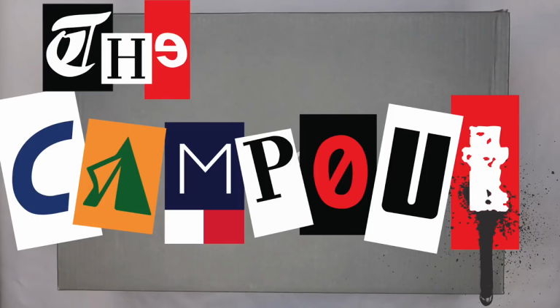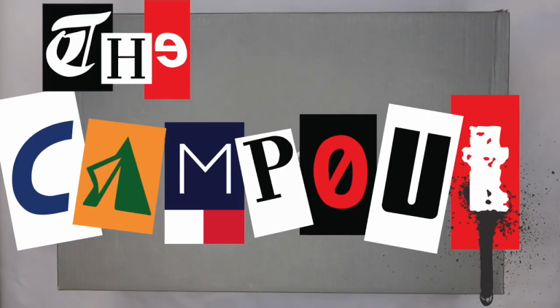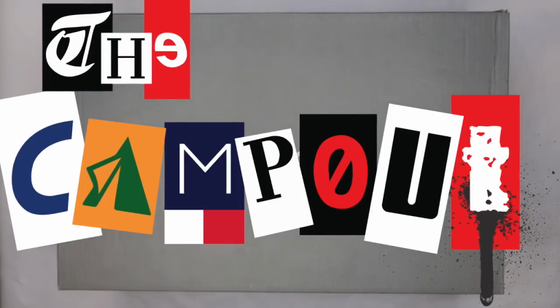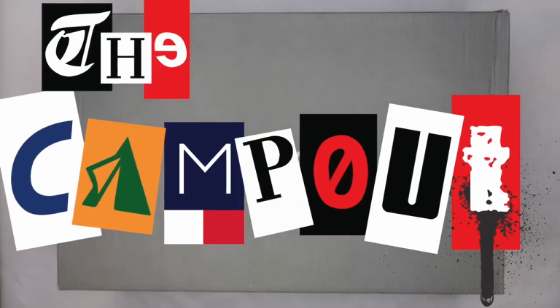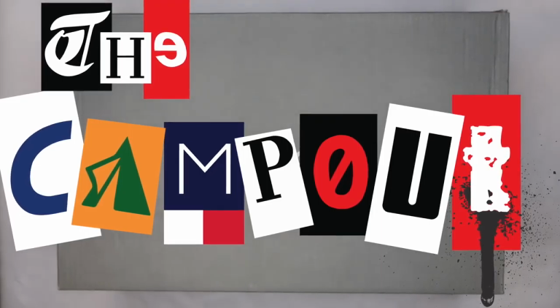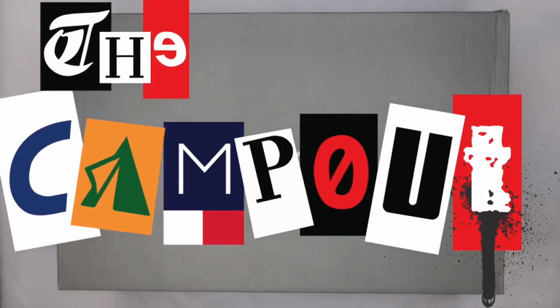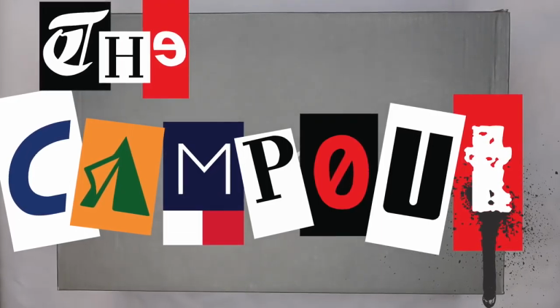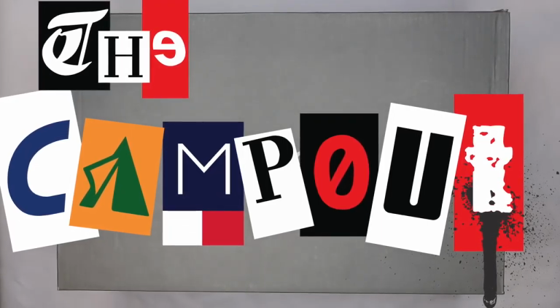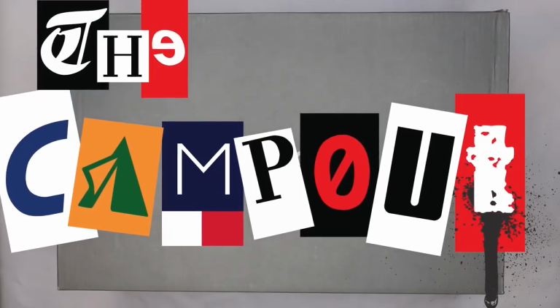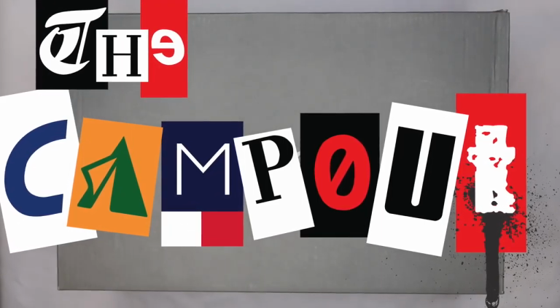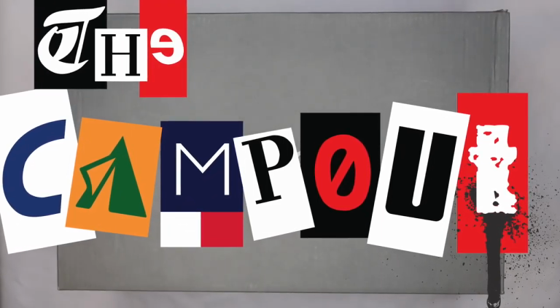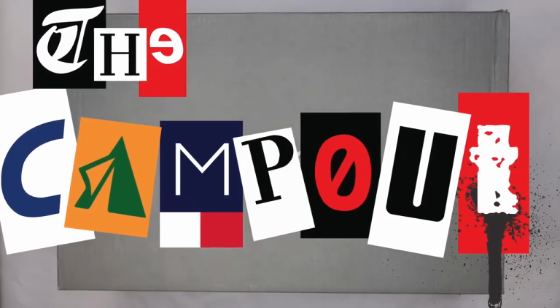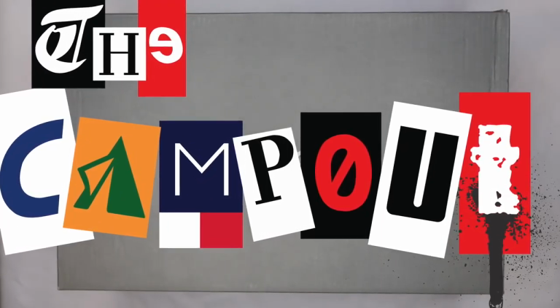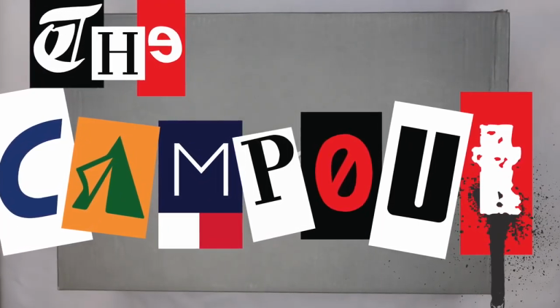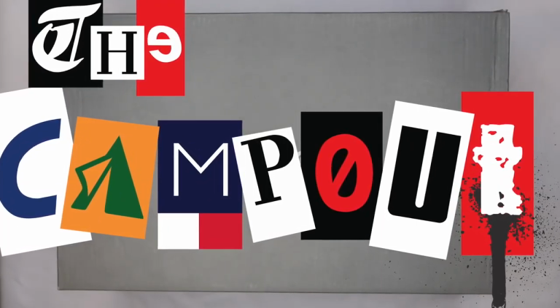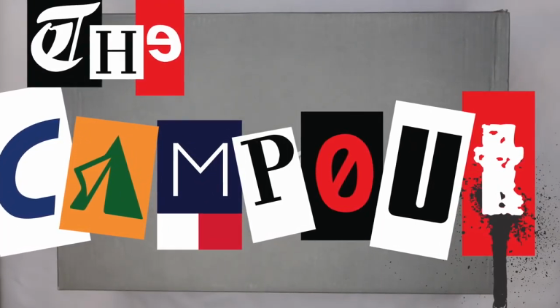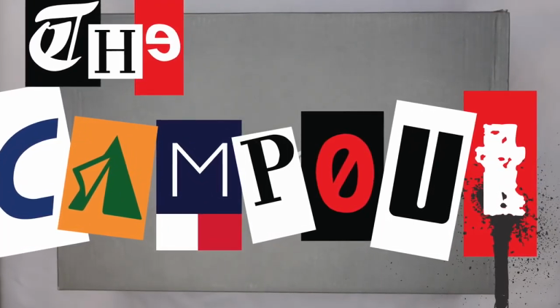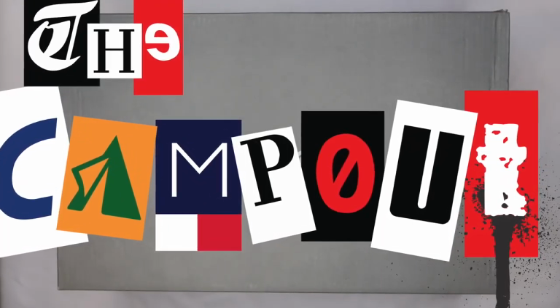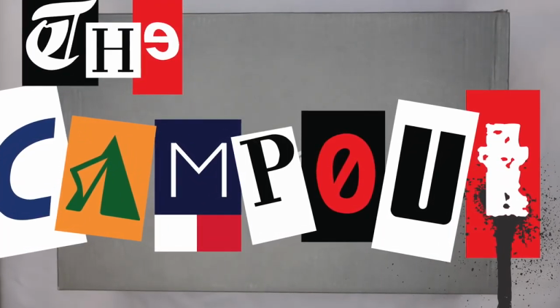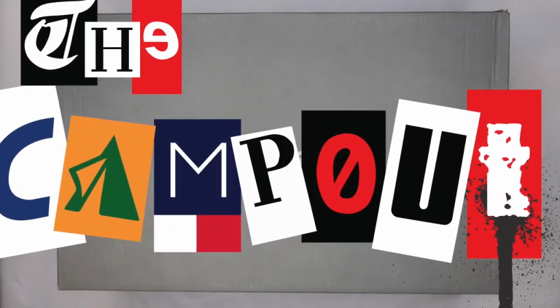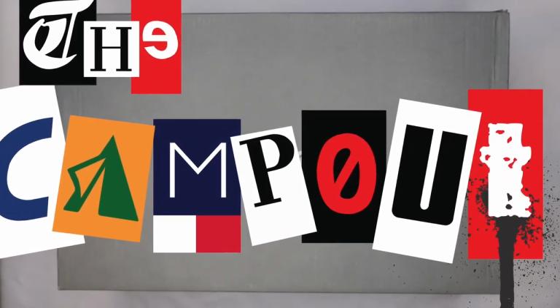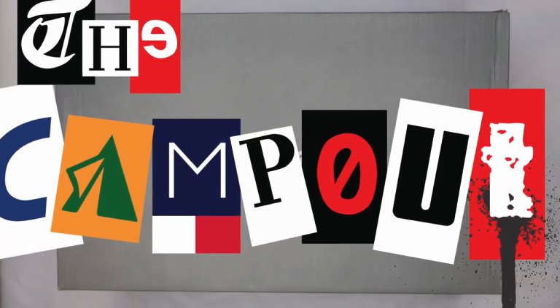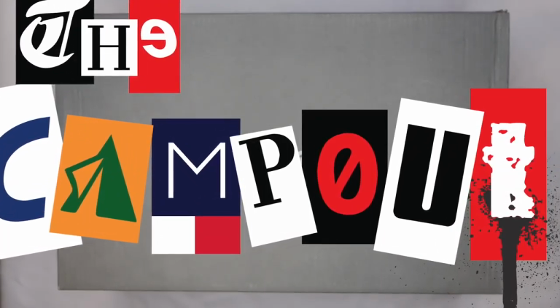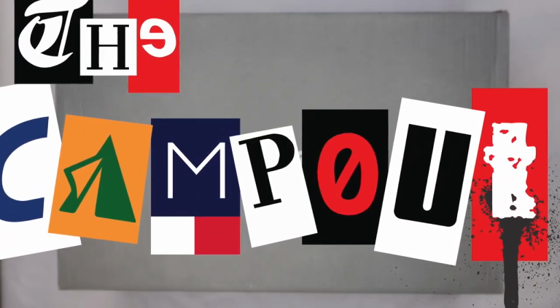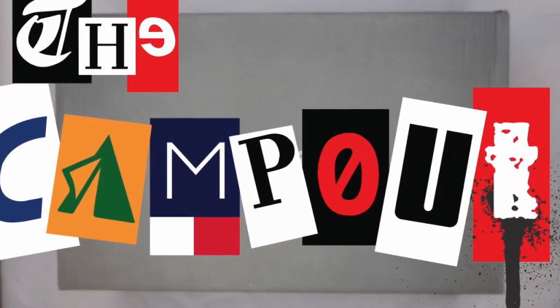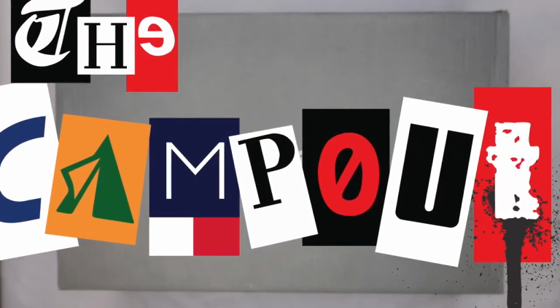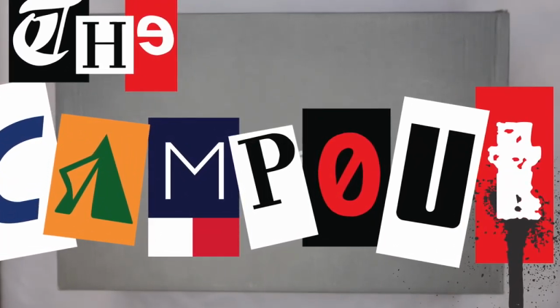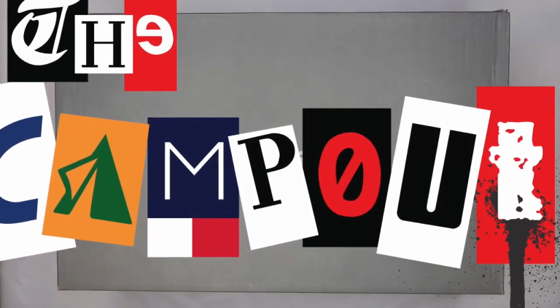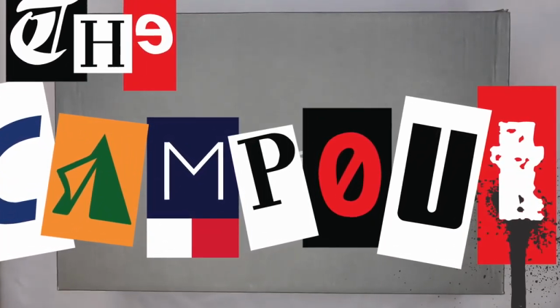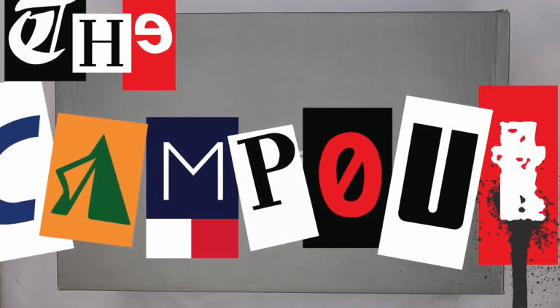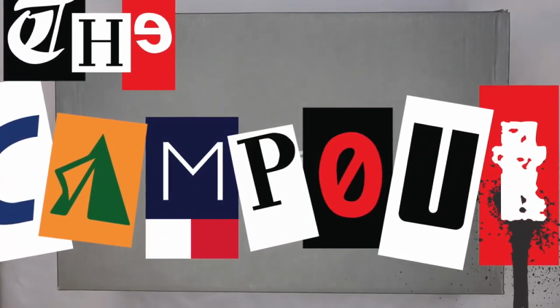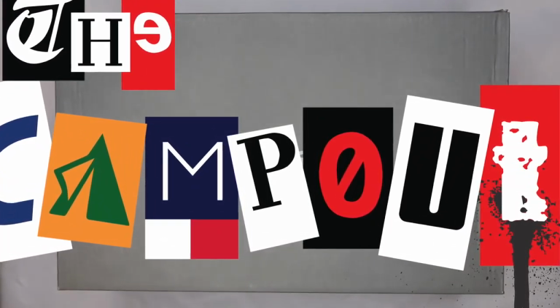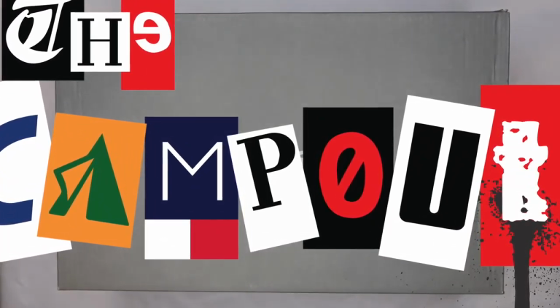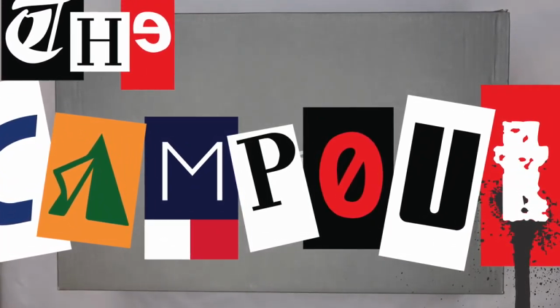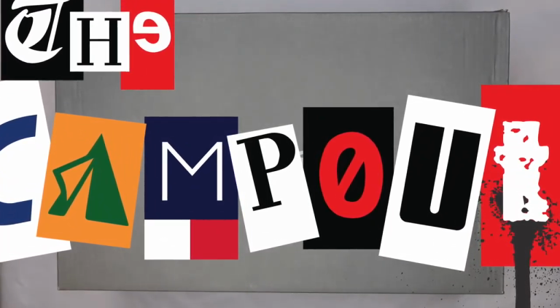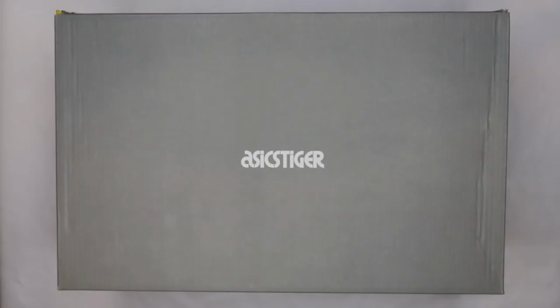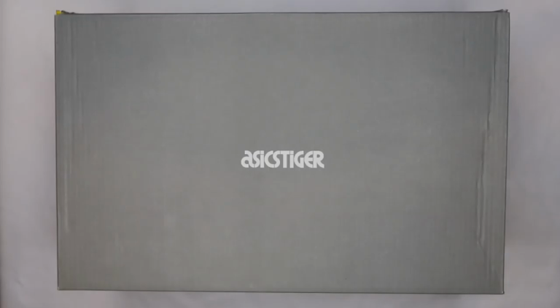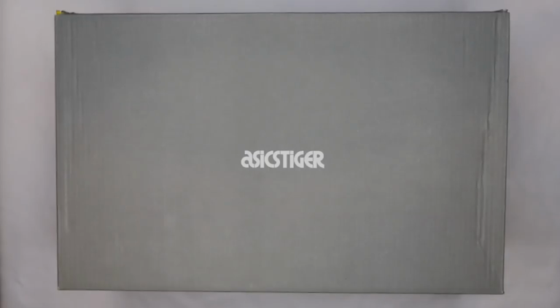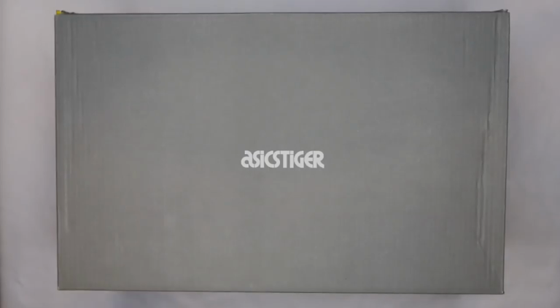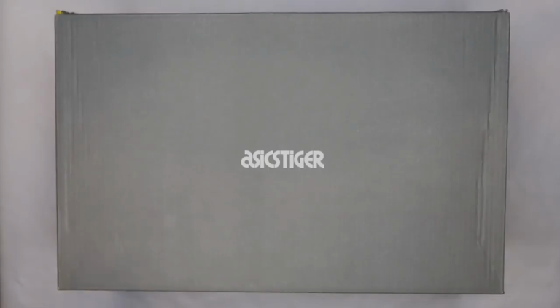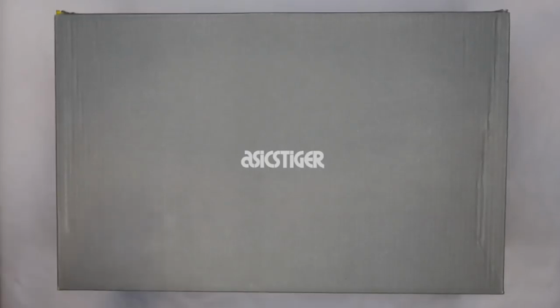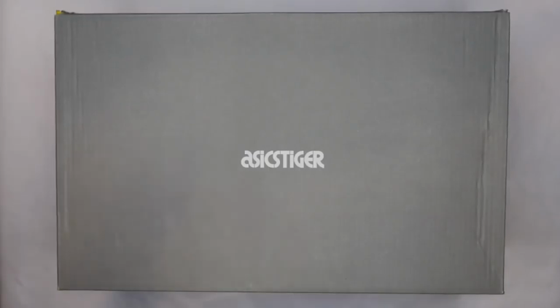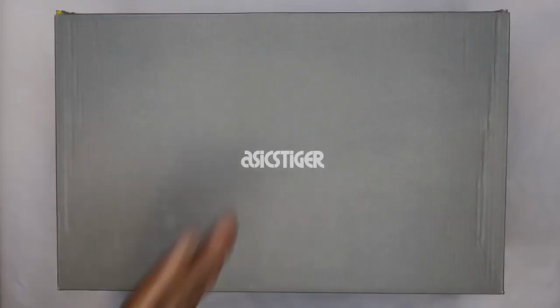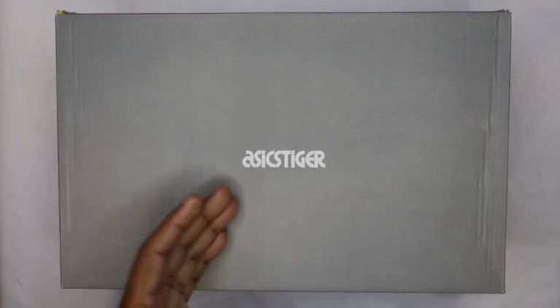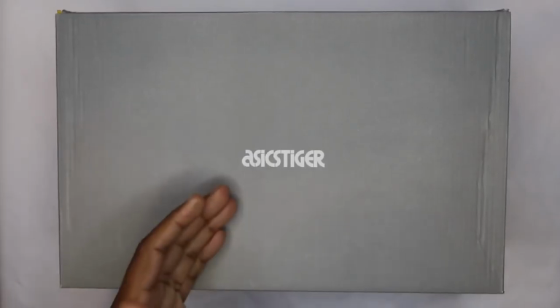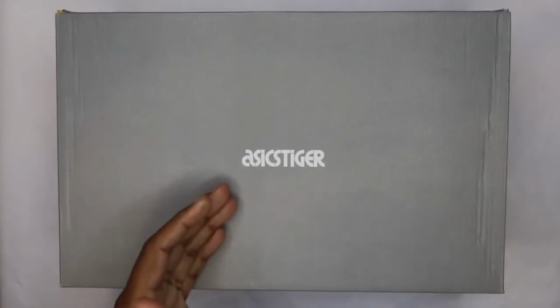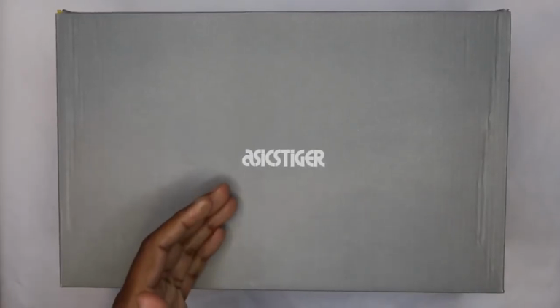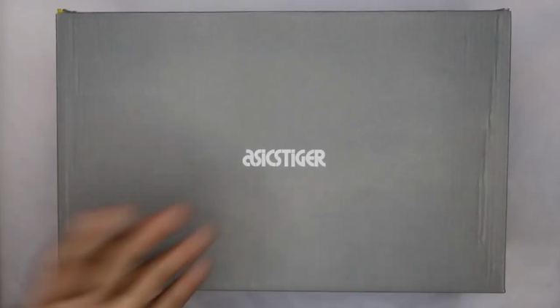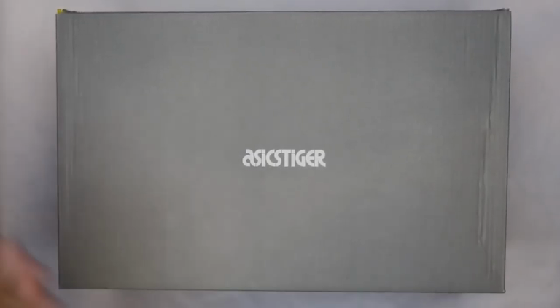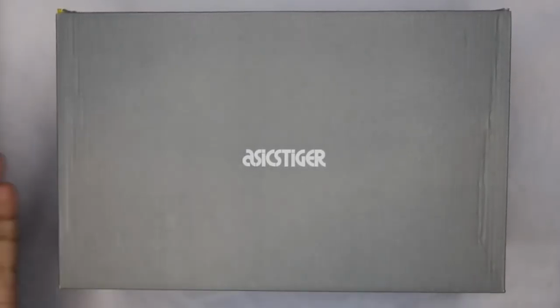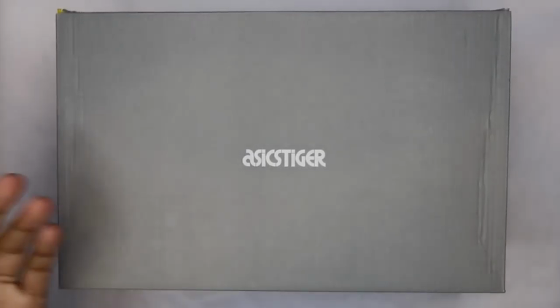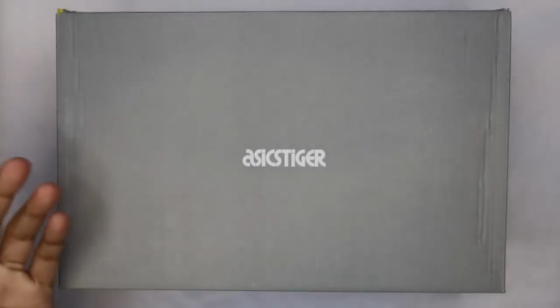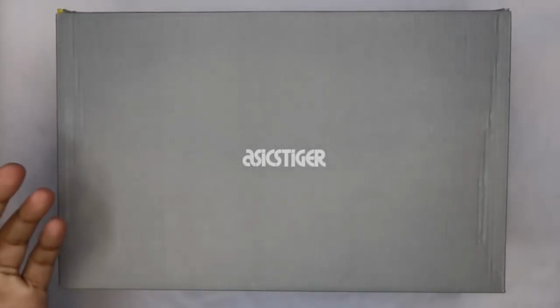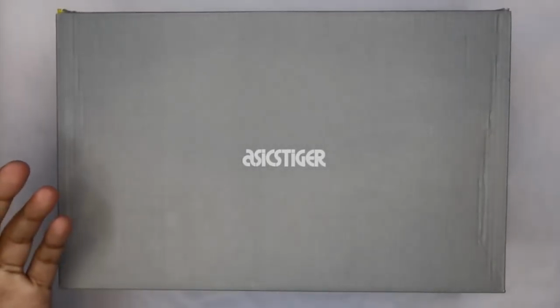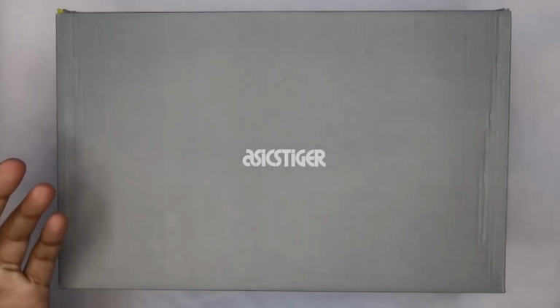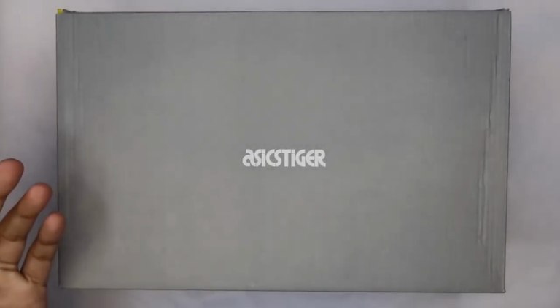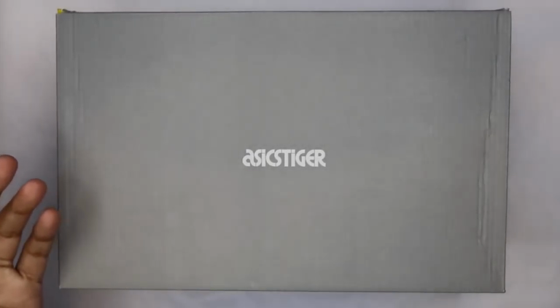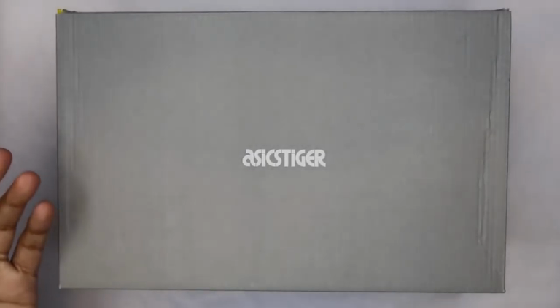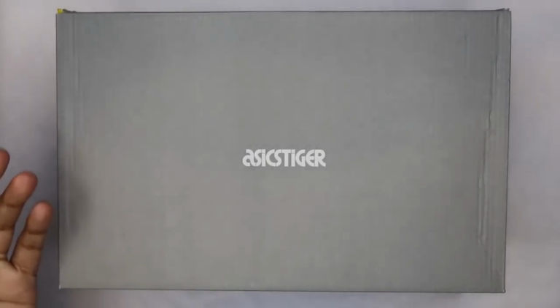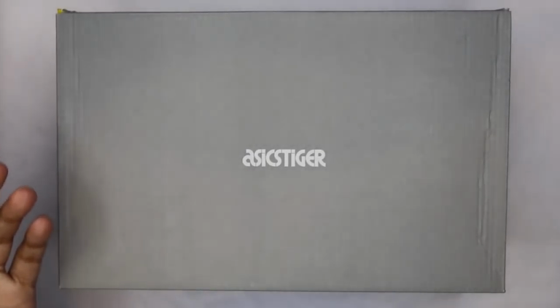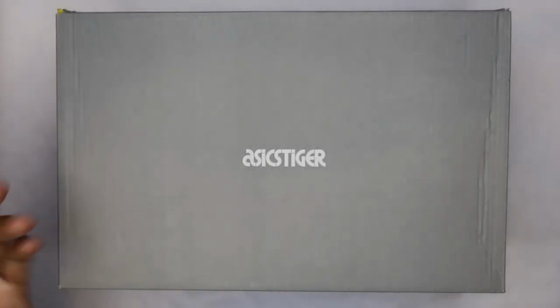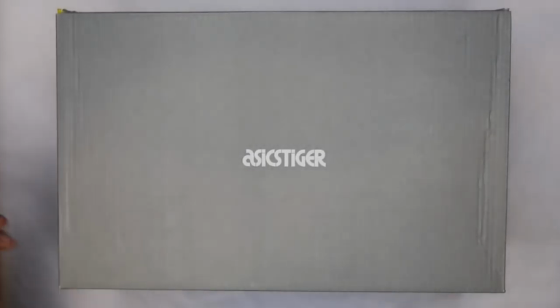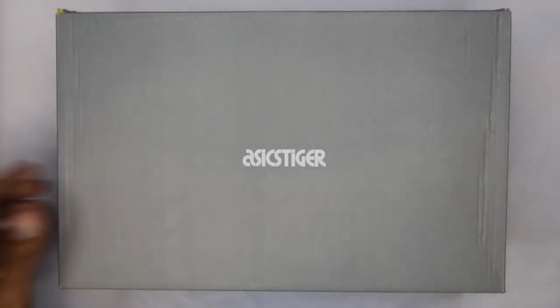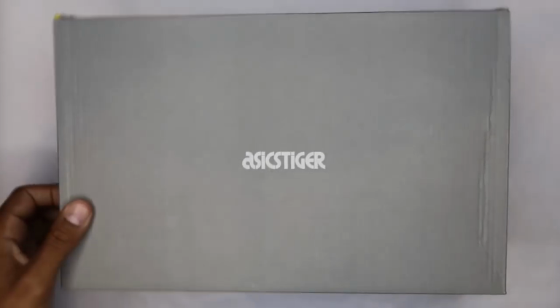What's up guys, what's going on? Camp Out coming at you with a review. As you can see, A6 Tiger — shout outs to A6 Tiger USA.